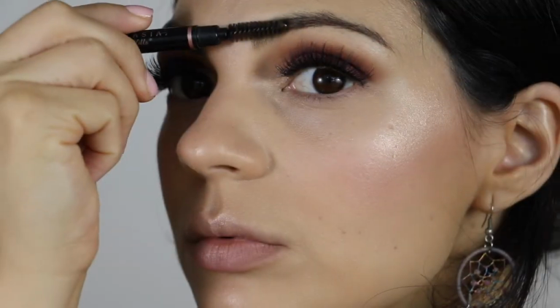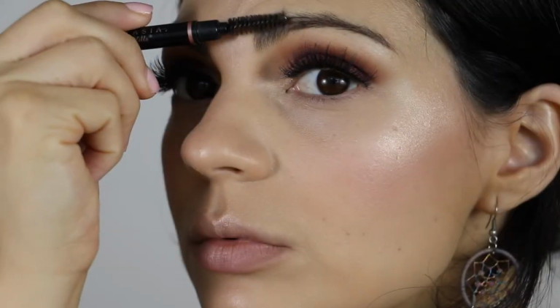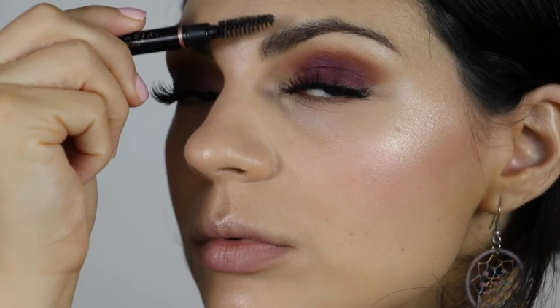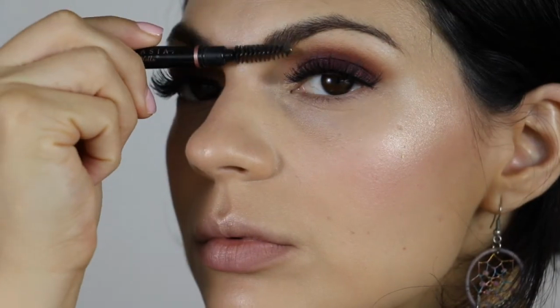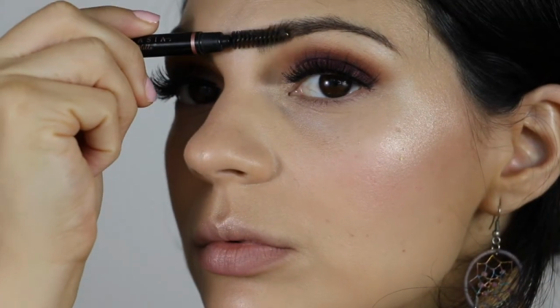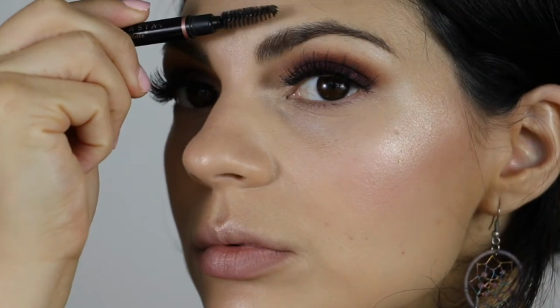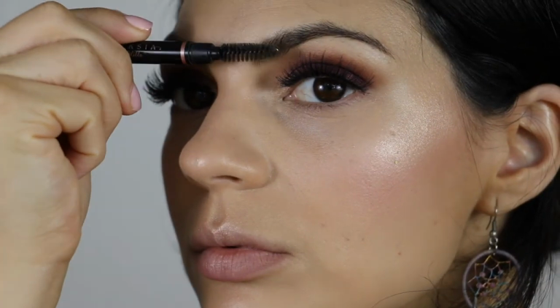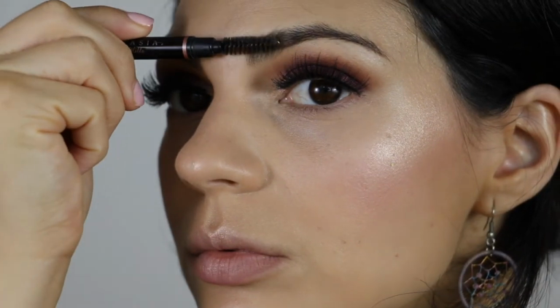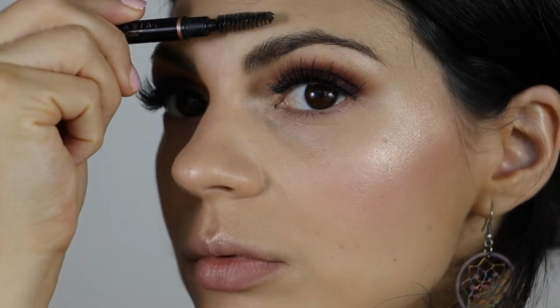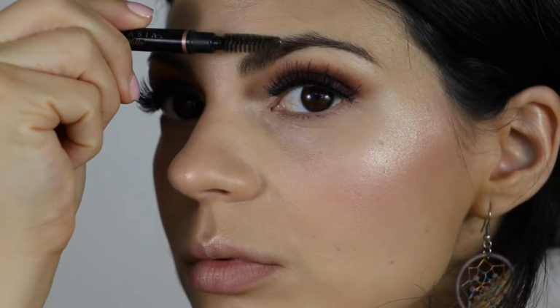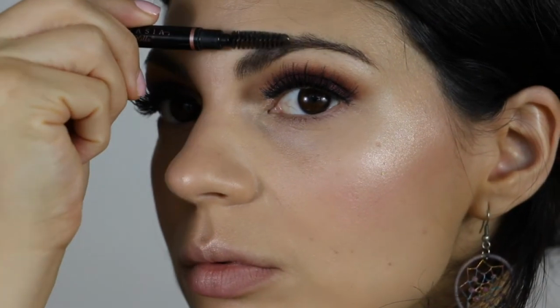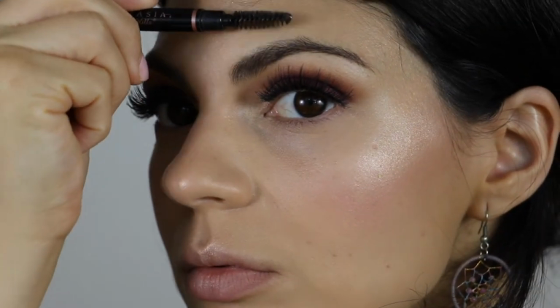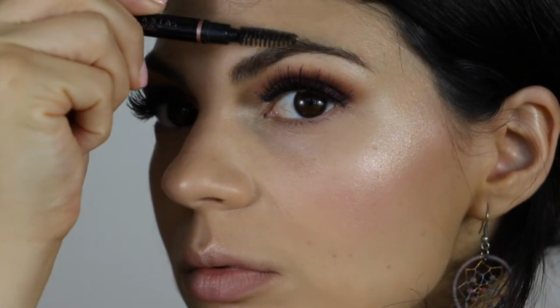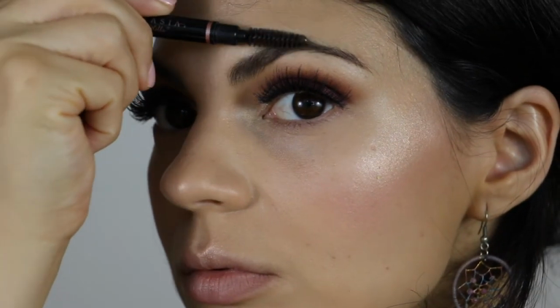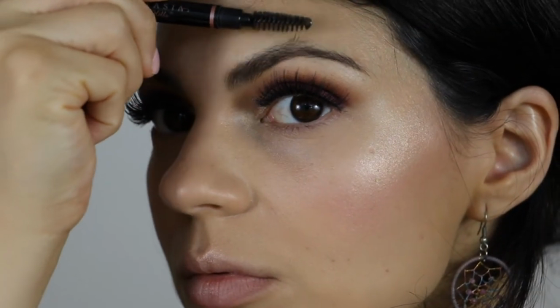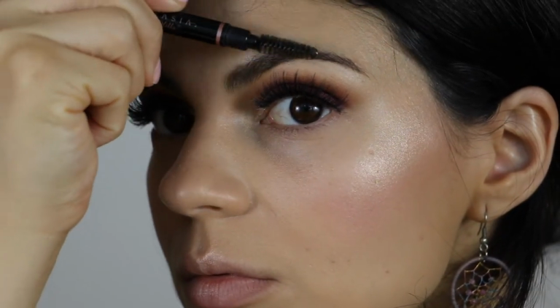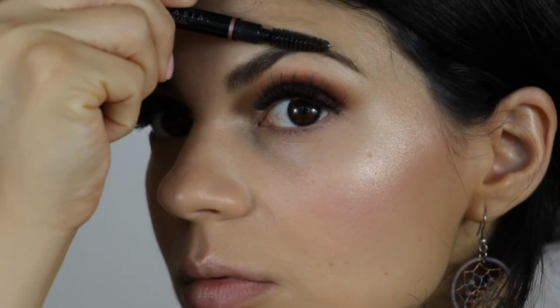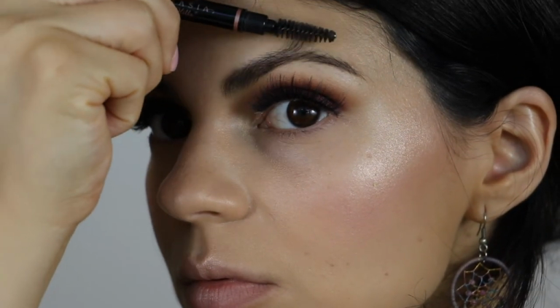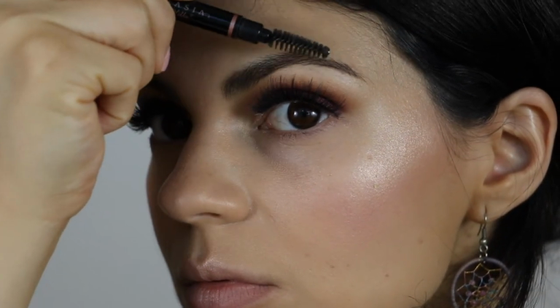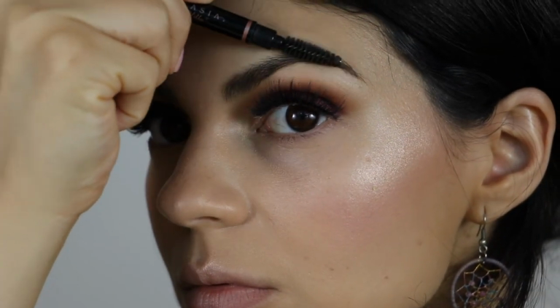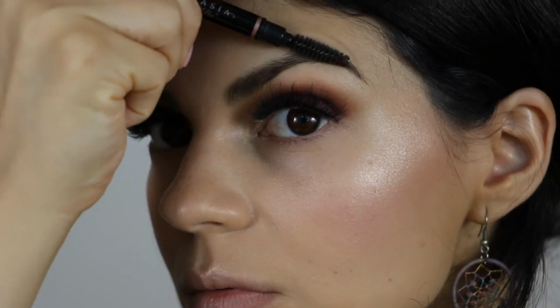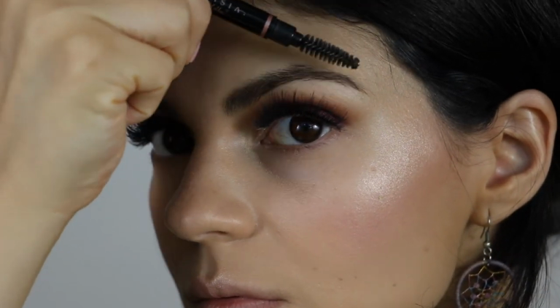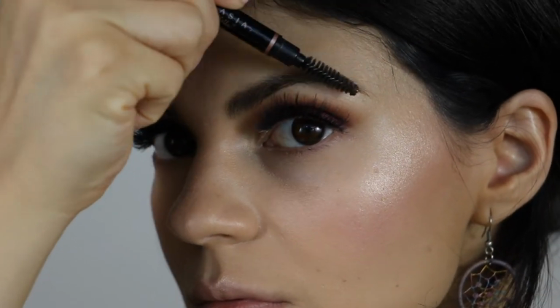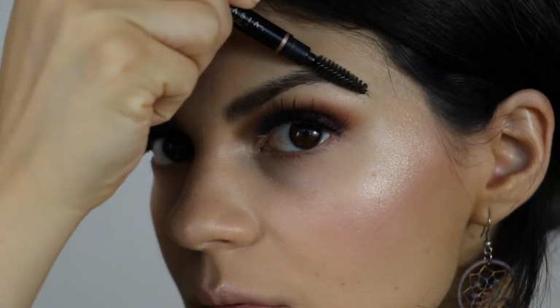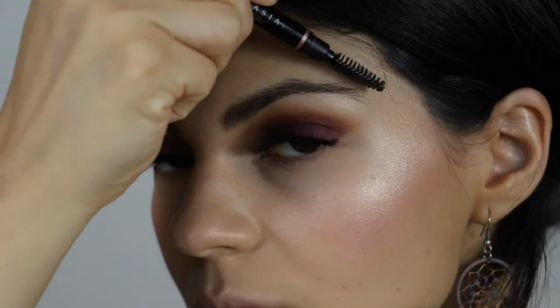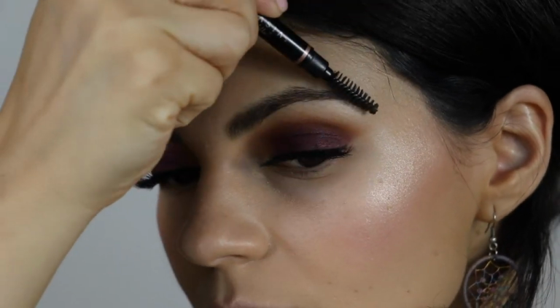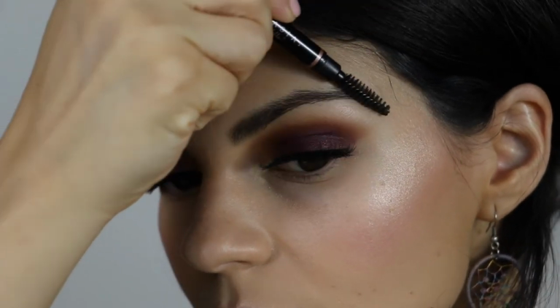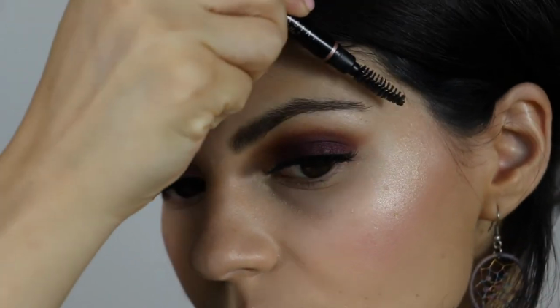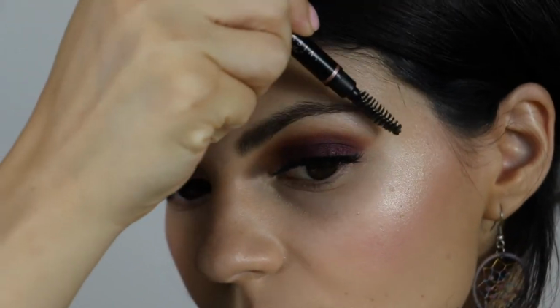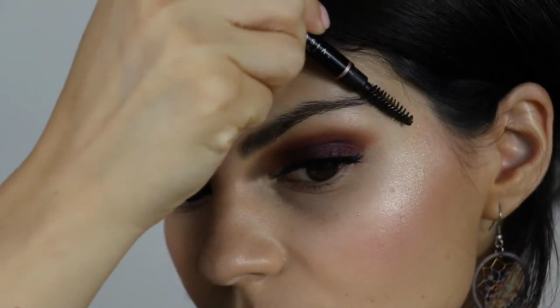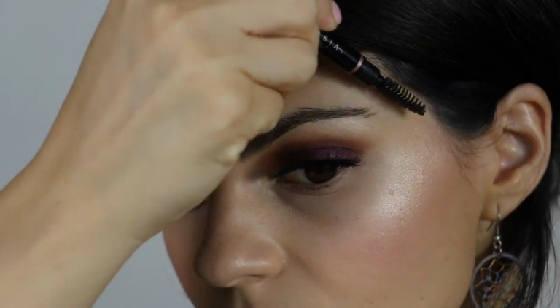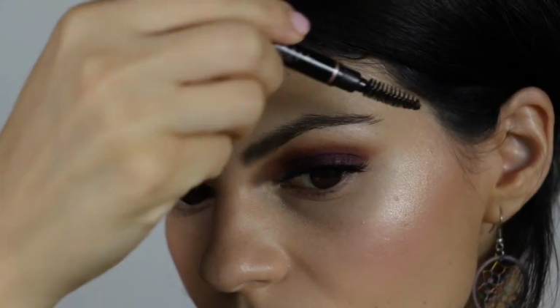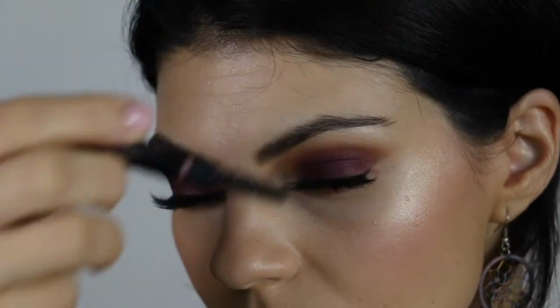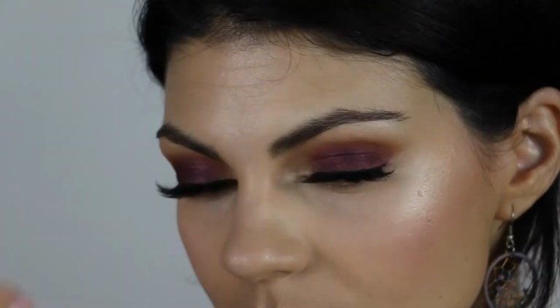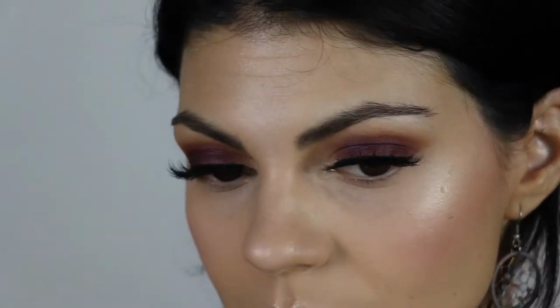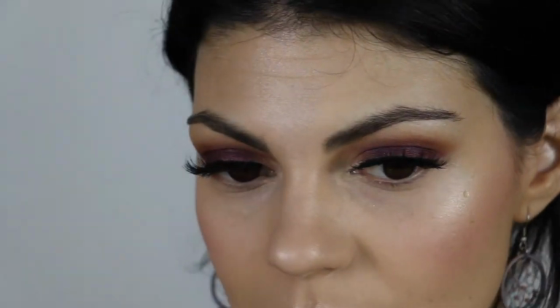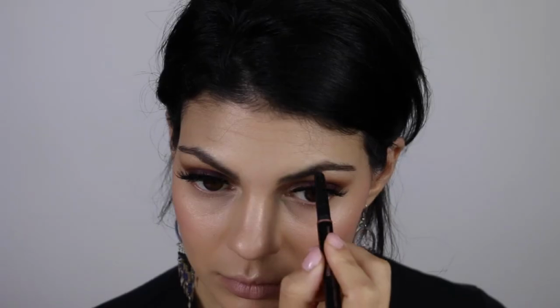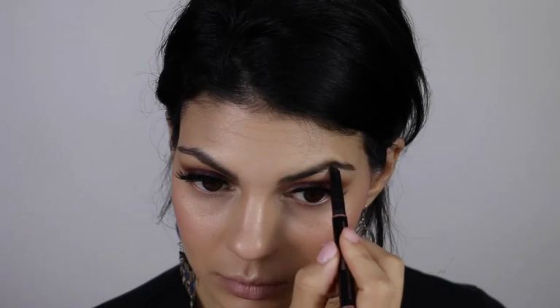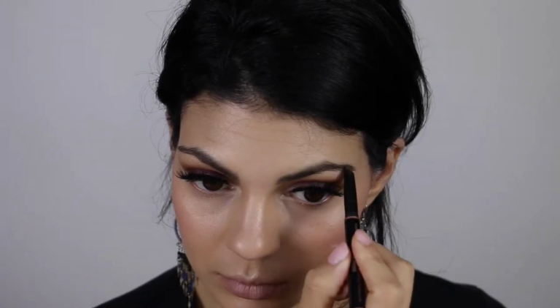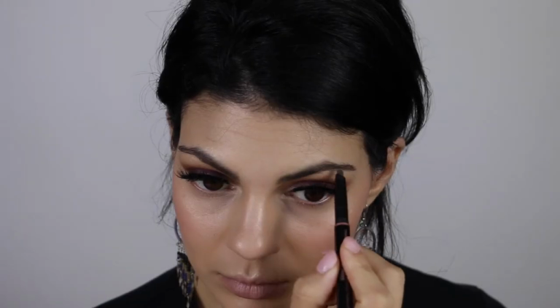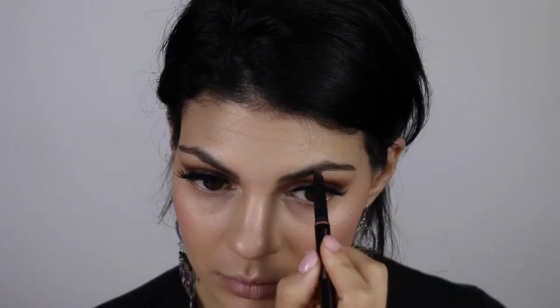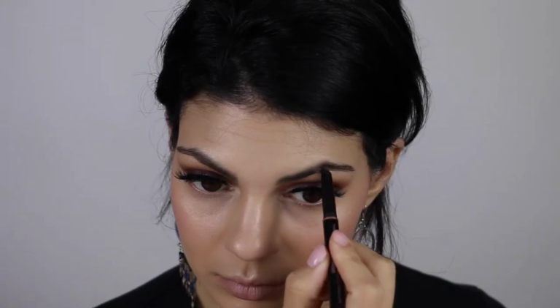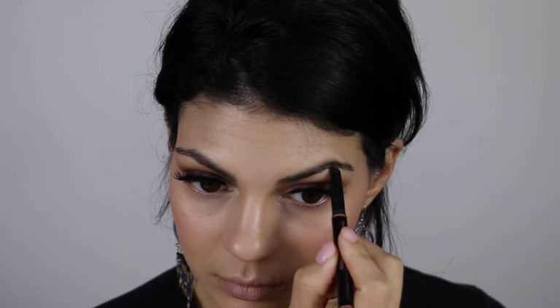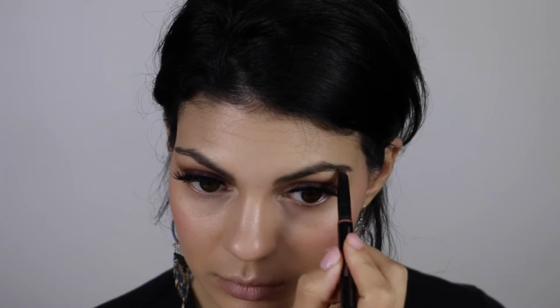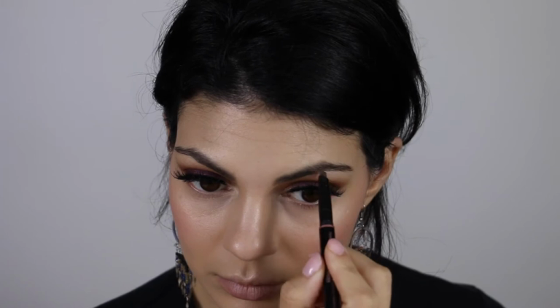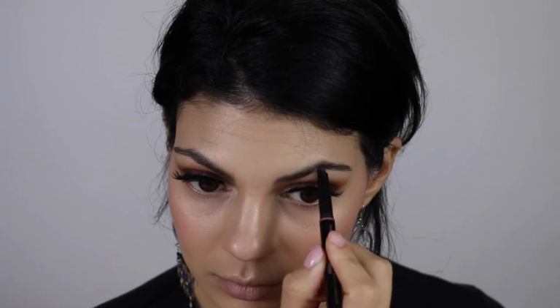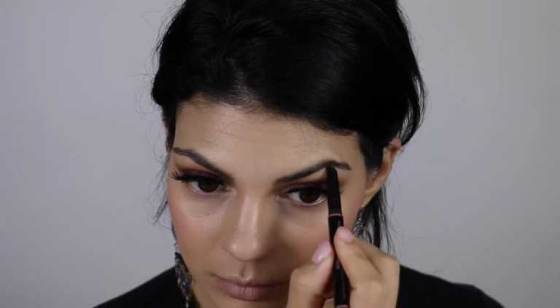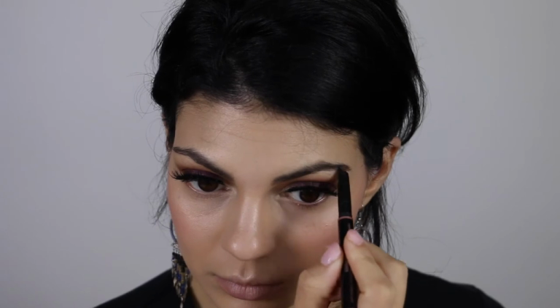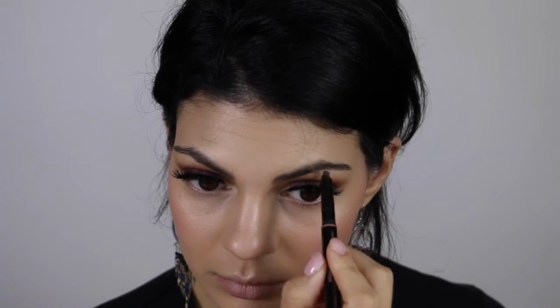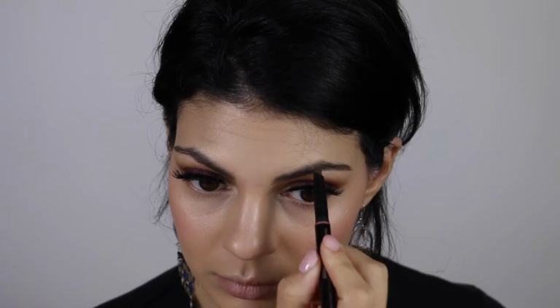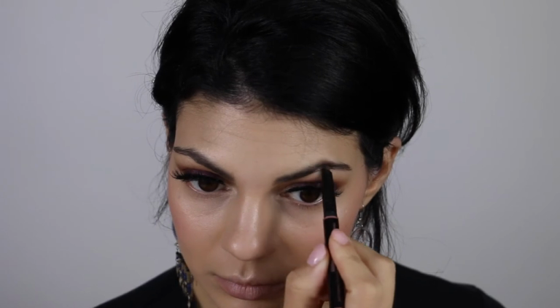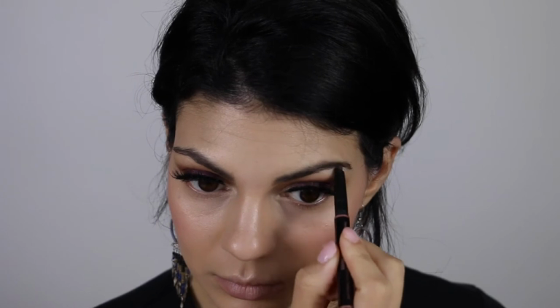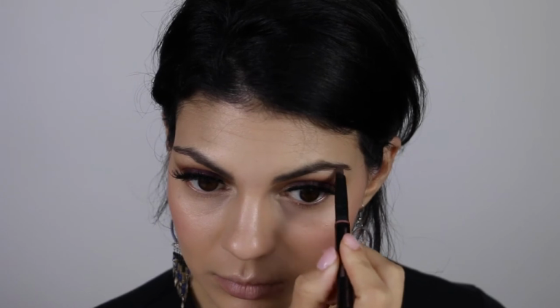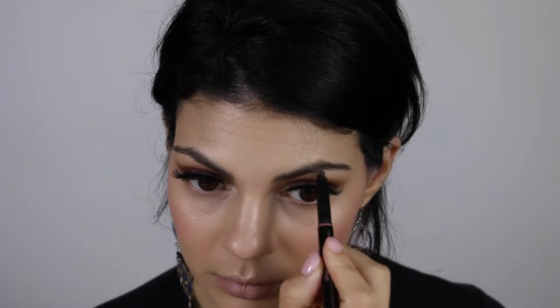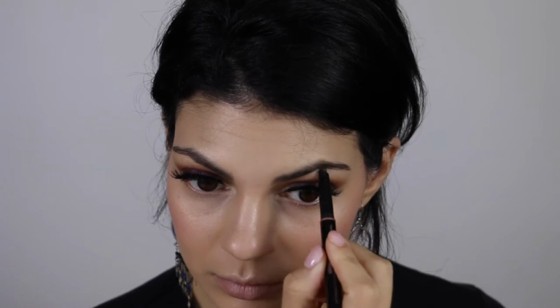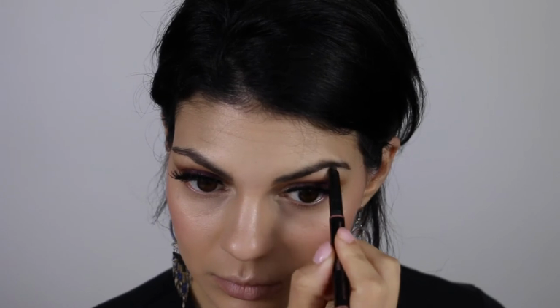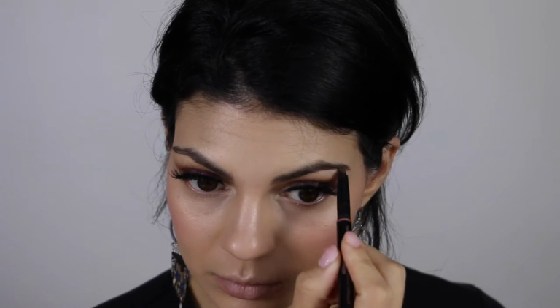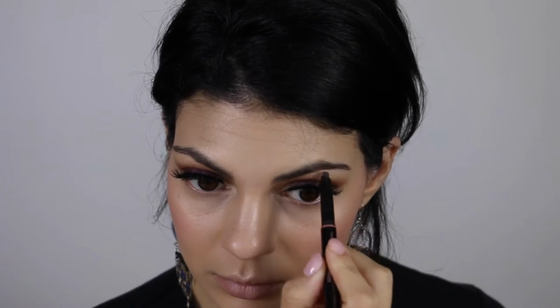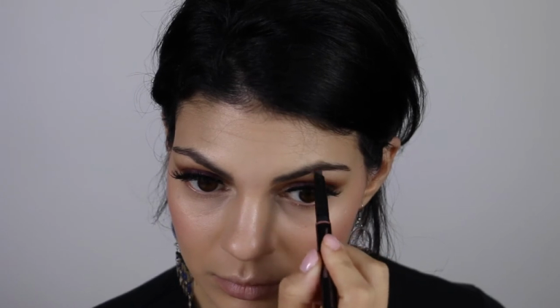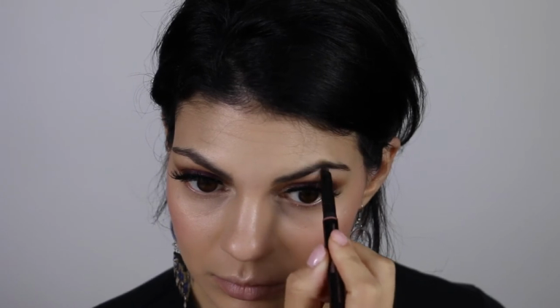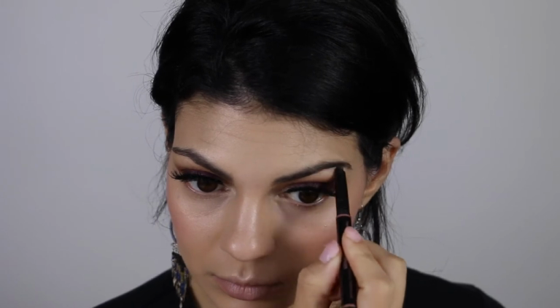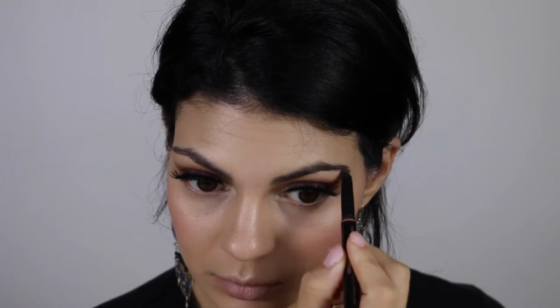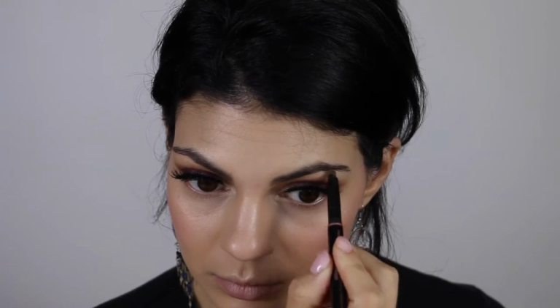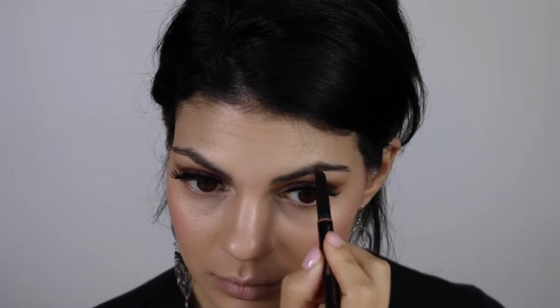Using the Brow Definer Pencil by Anastasia Beverly Hills in Dark Brown, I'm pretty much just going to follow the natural shape of my brows.